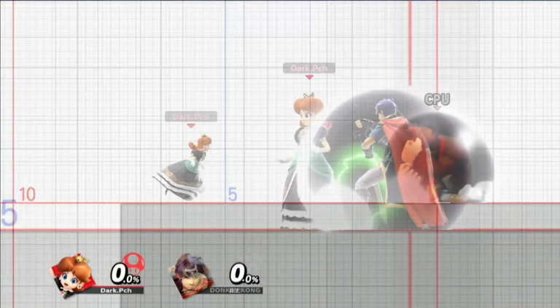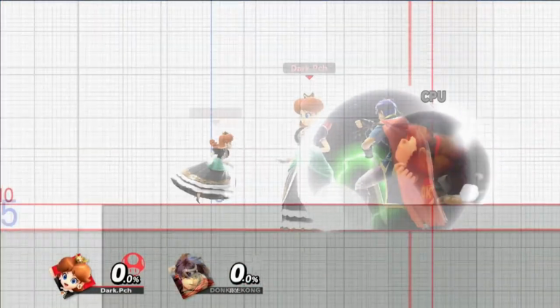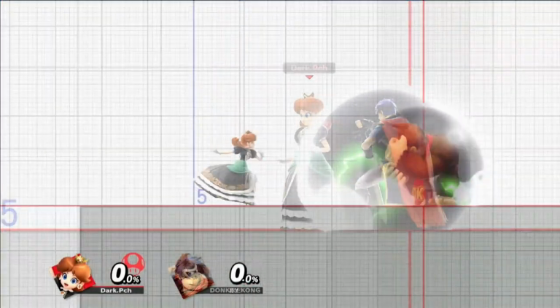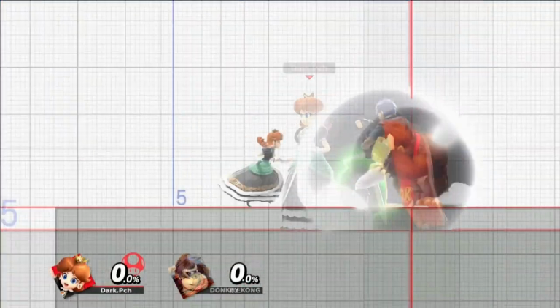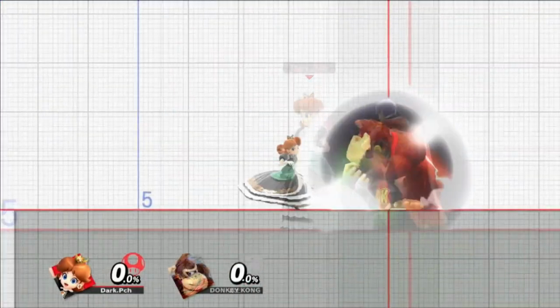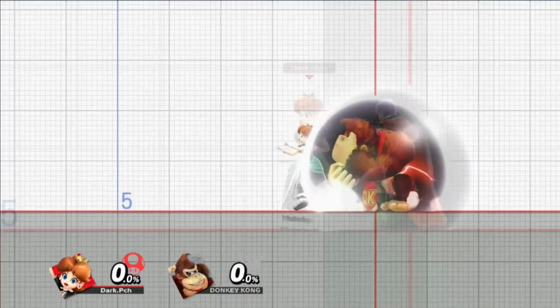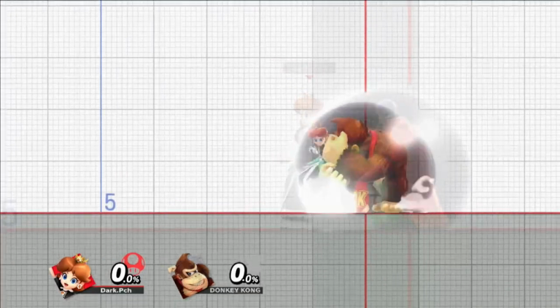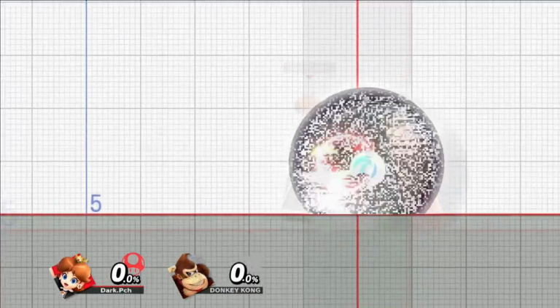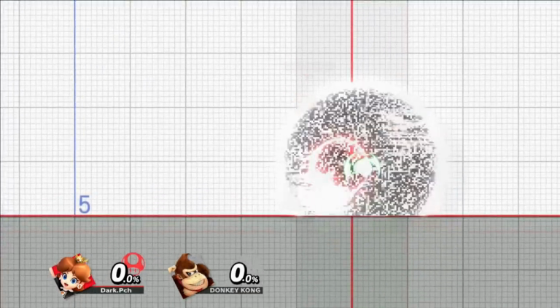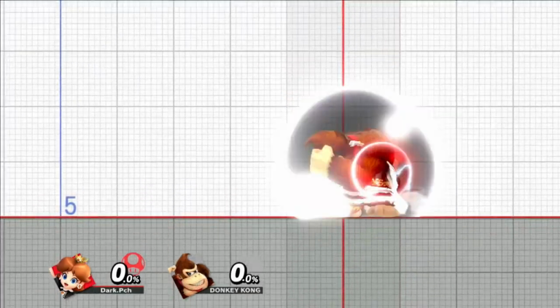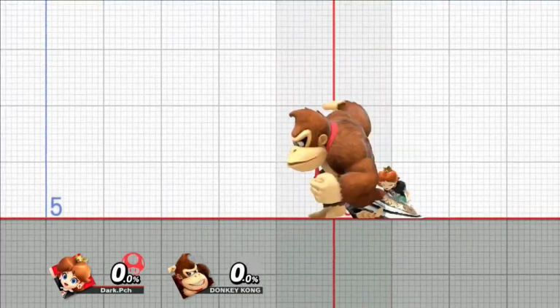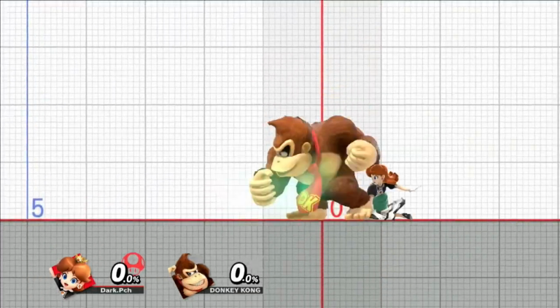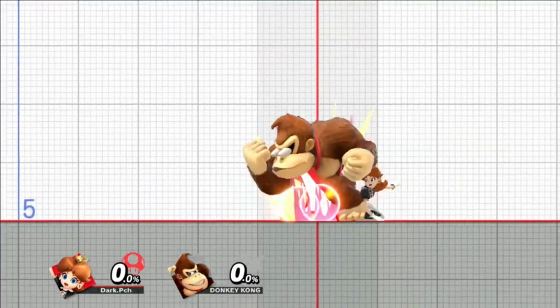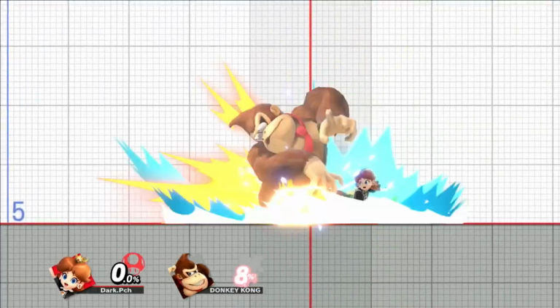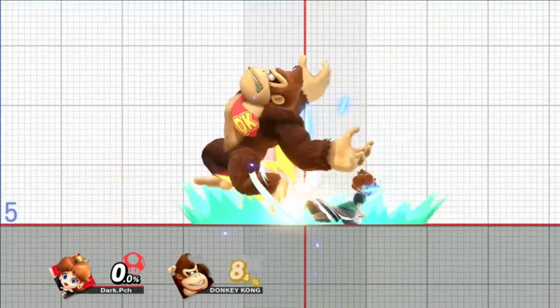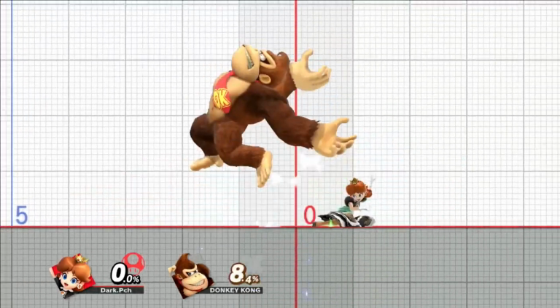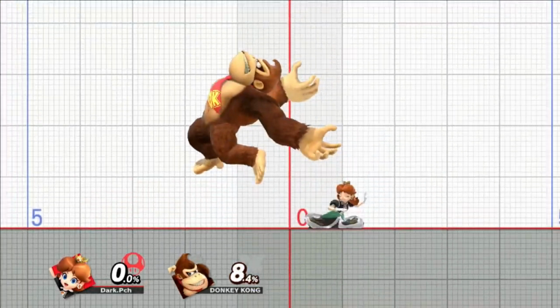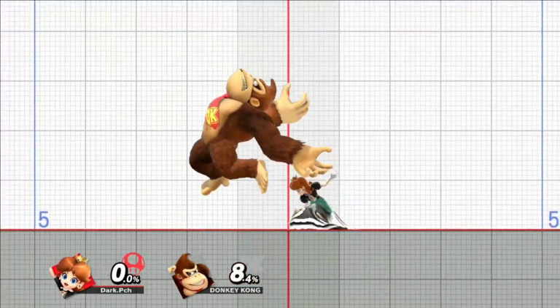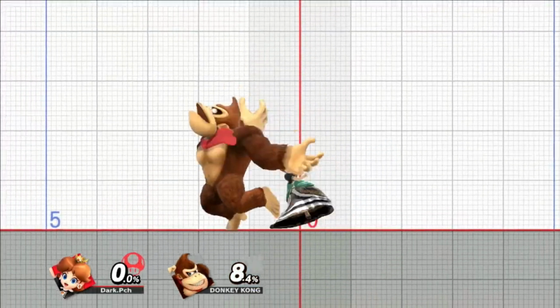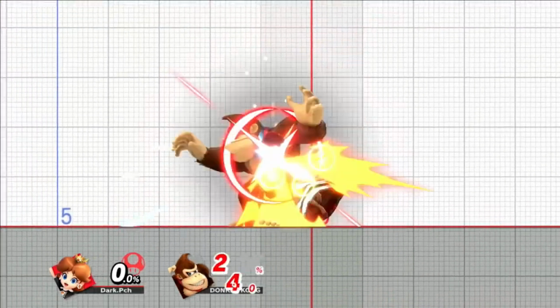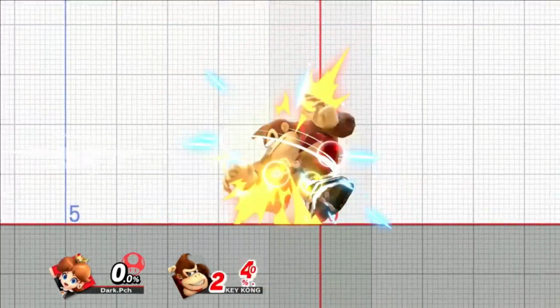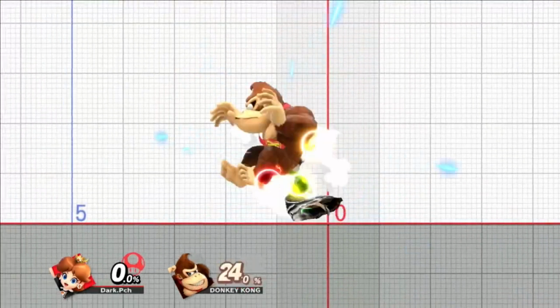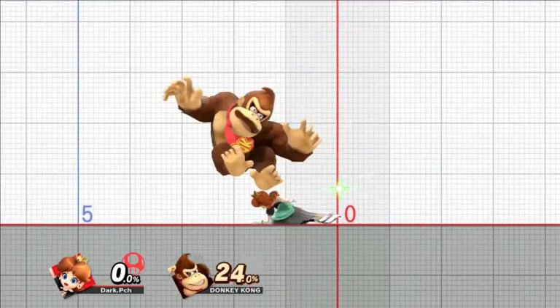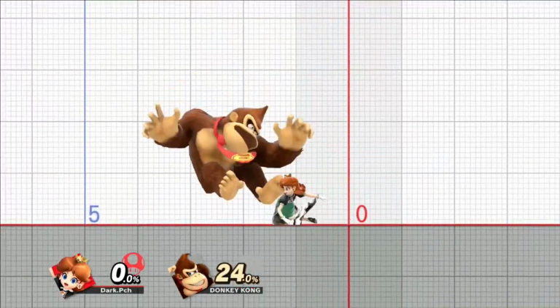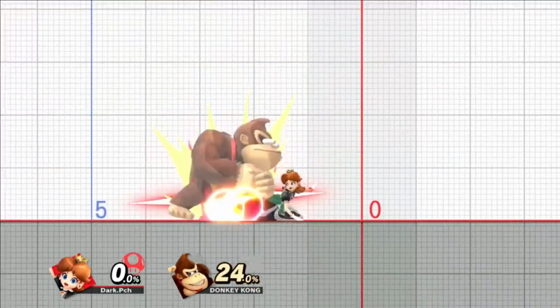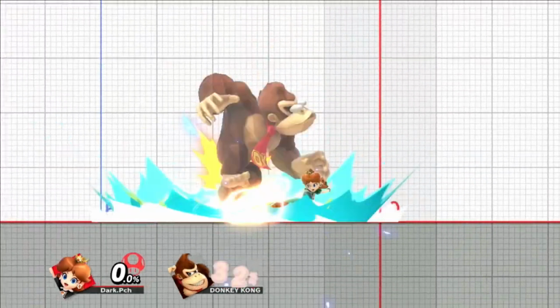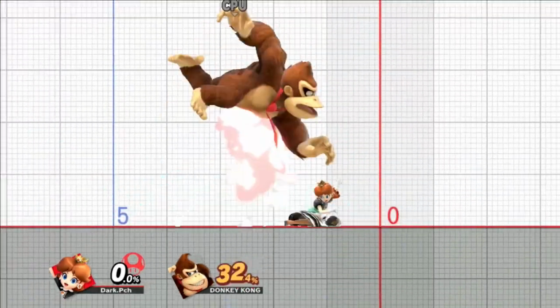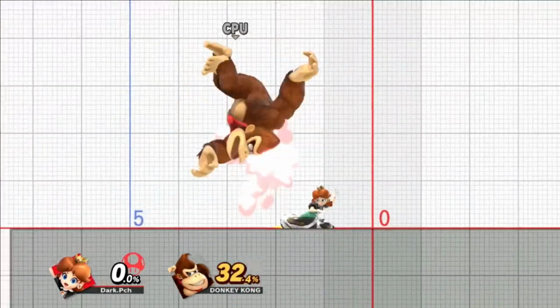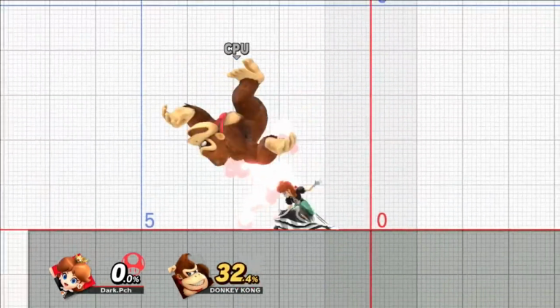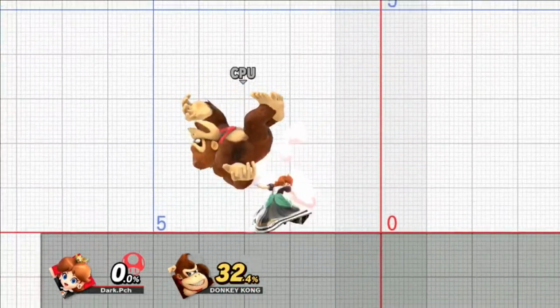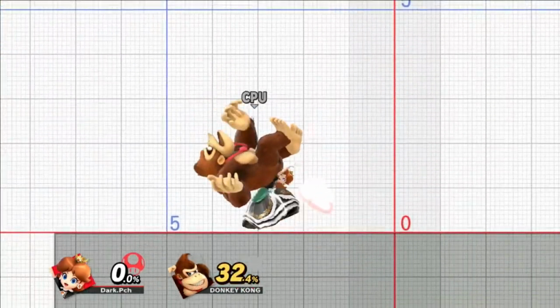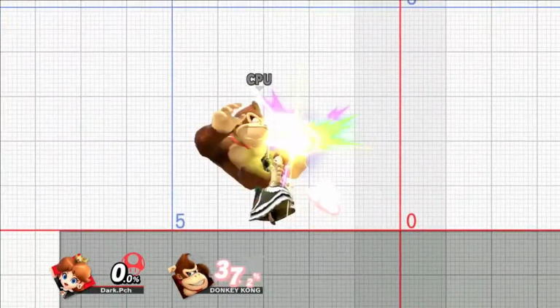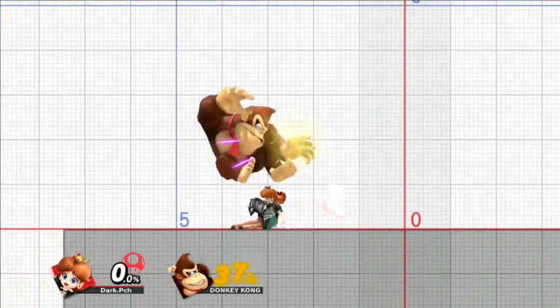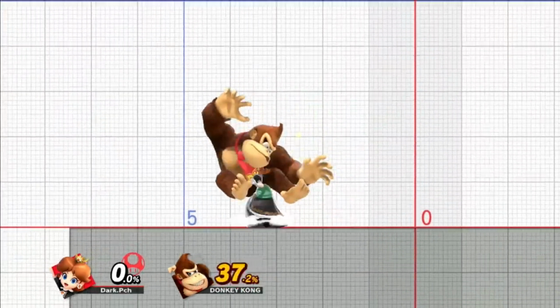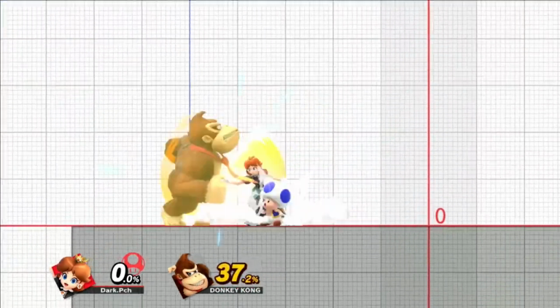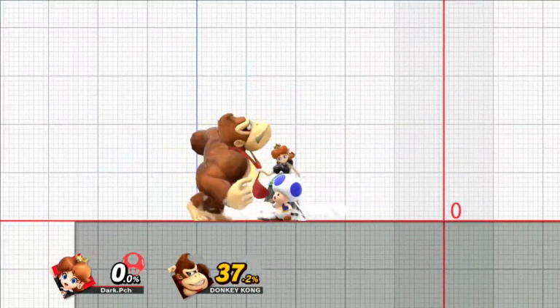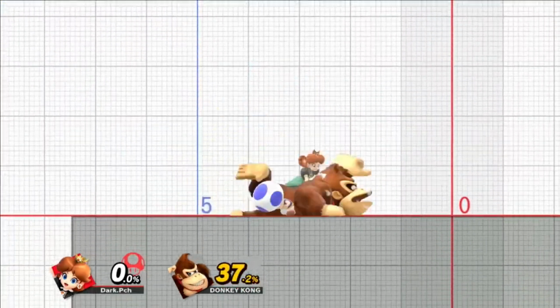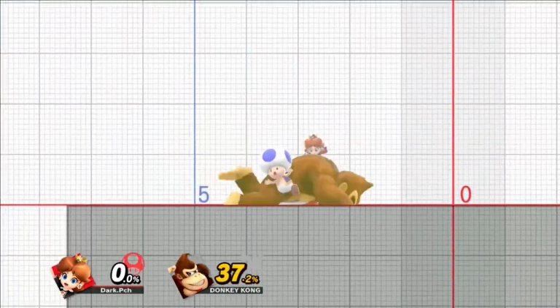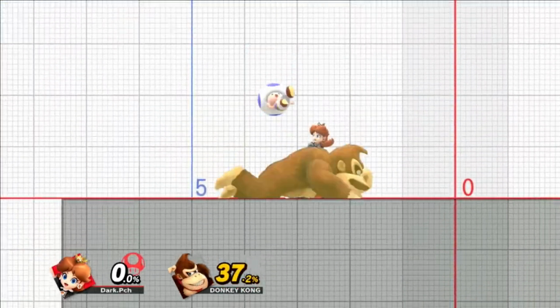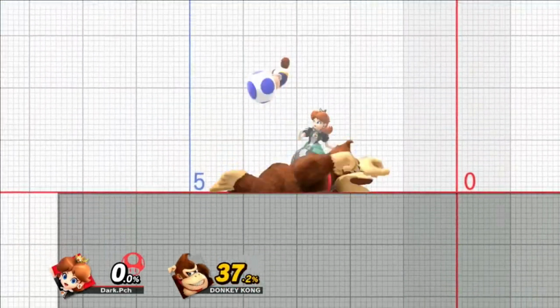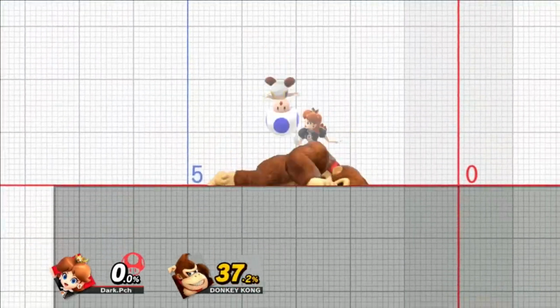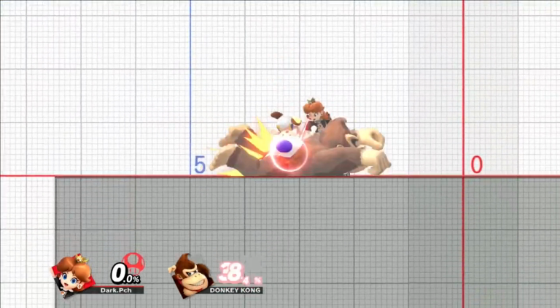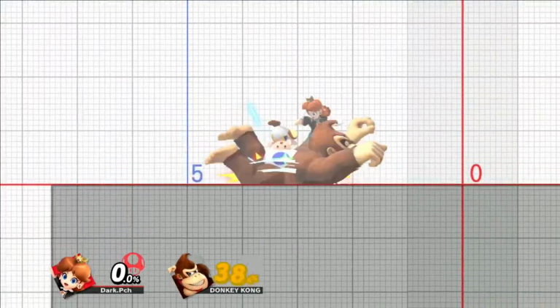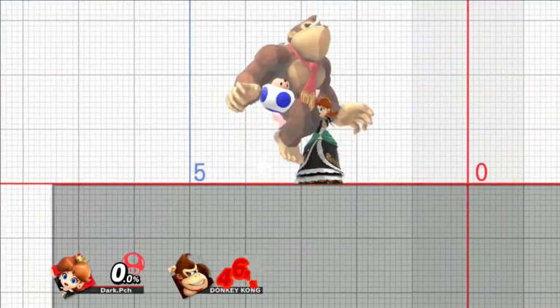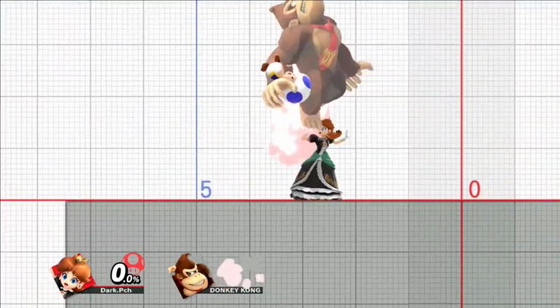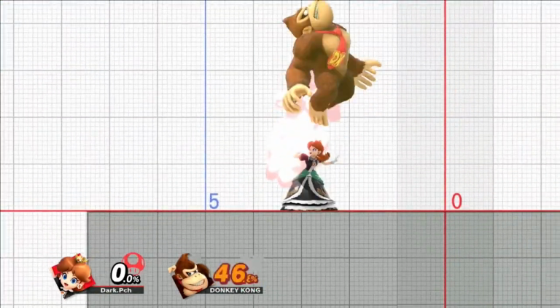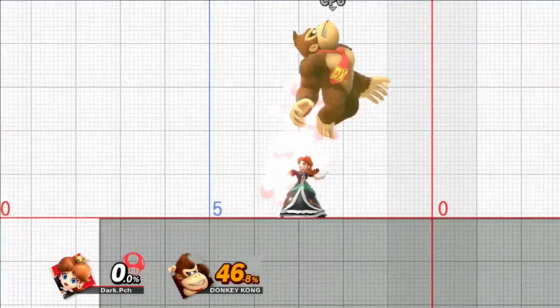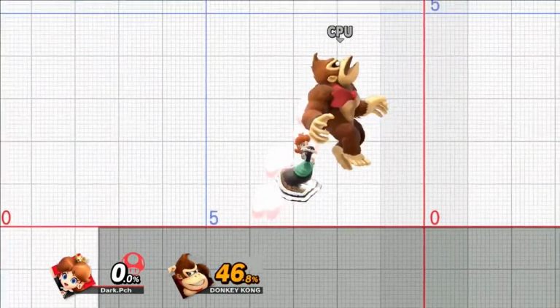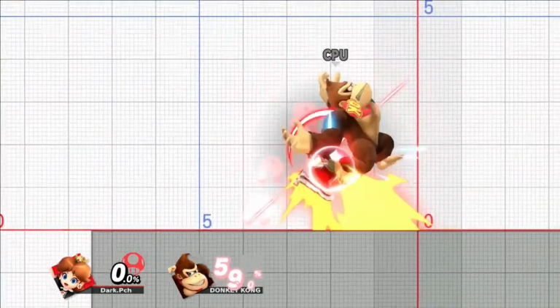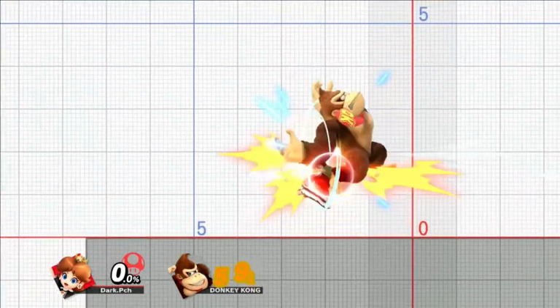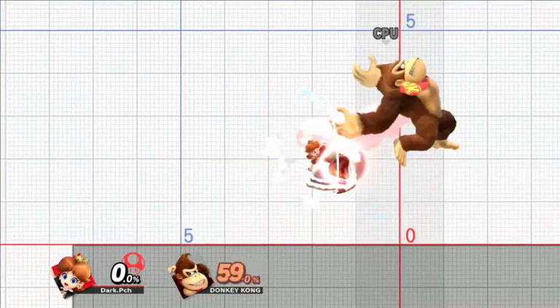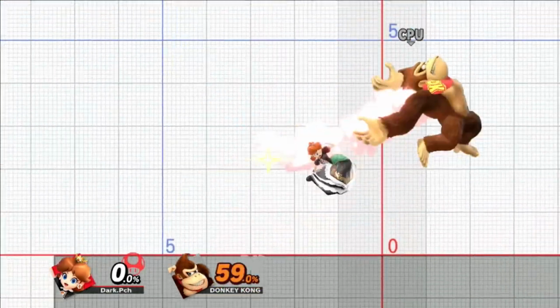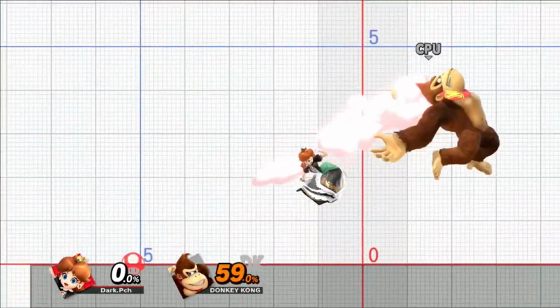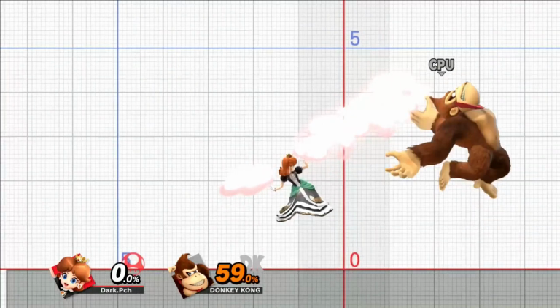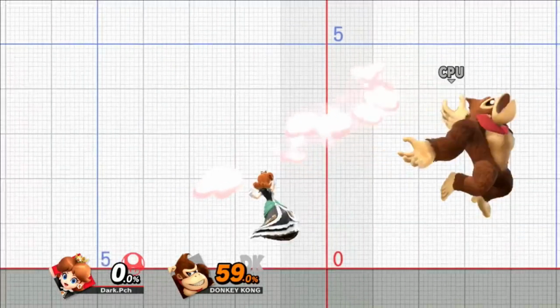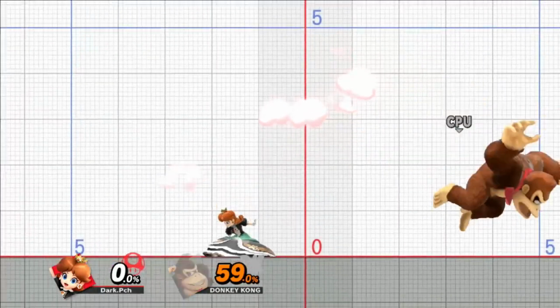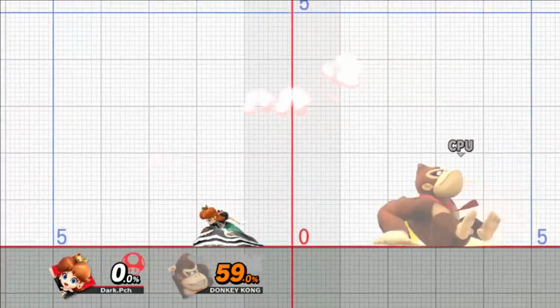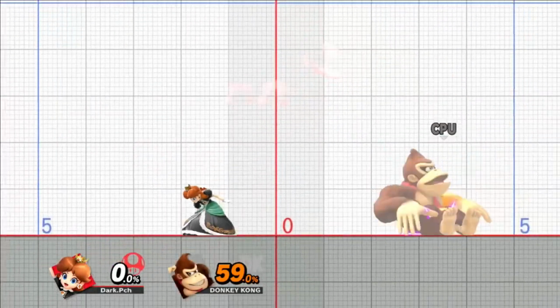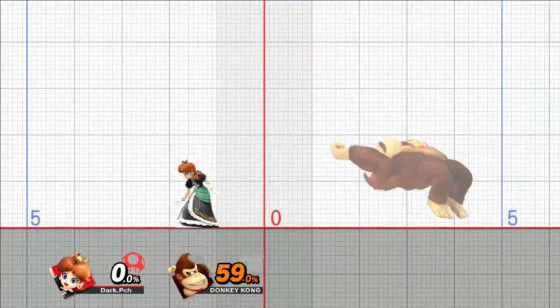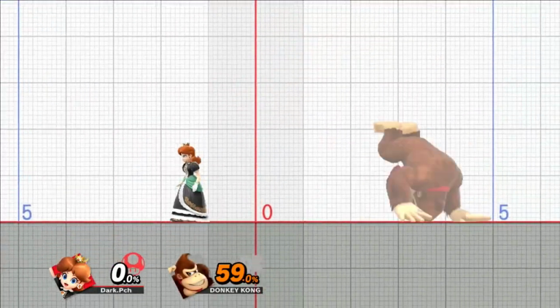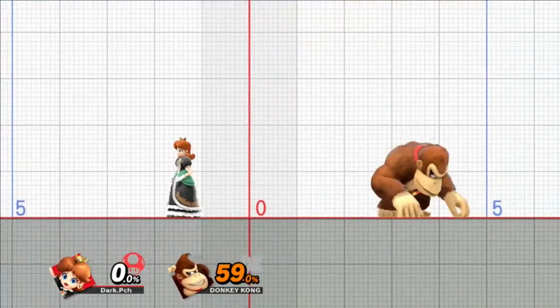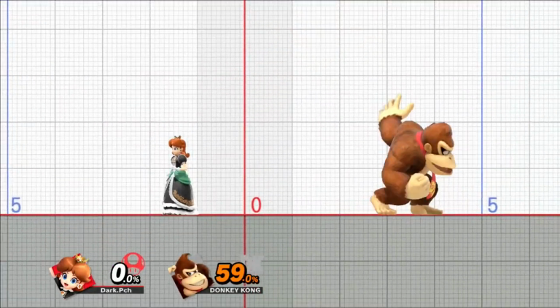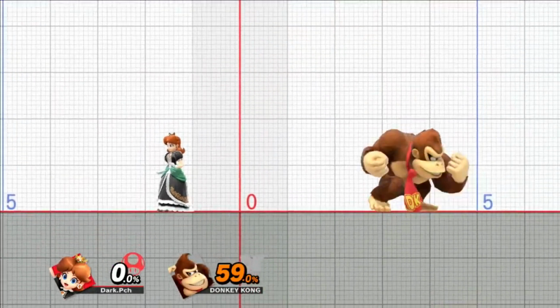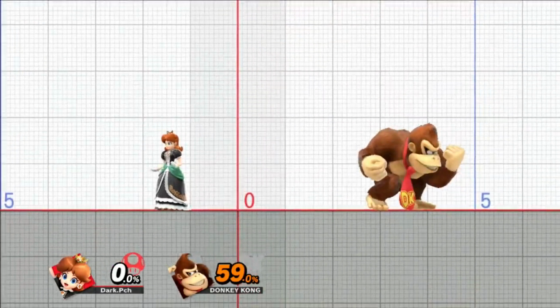Here are some examples of punishes you can get off when you cross up somebody's shield with ground flow air attacks.